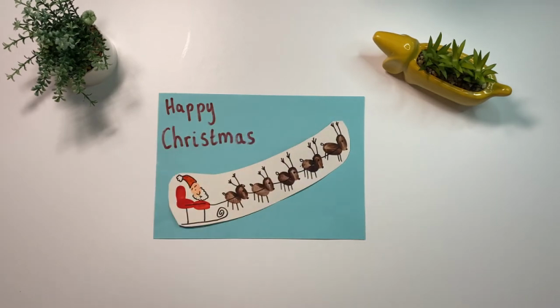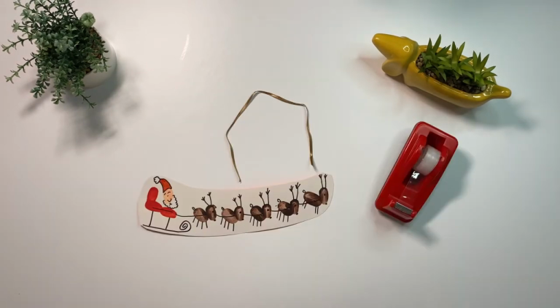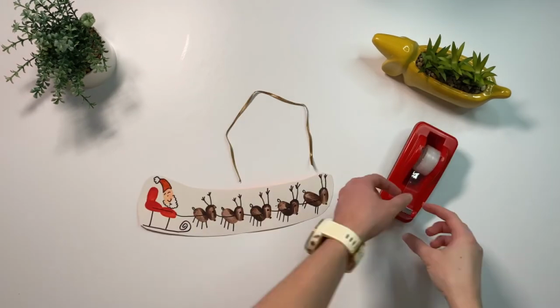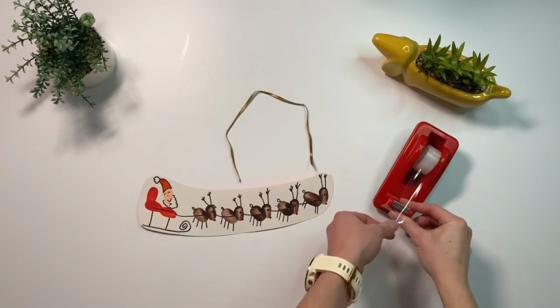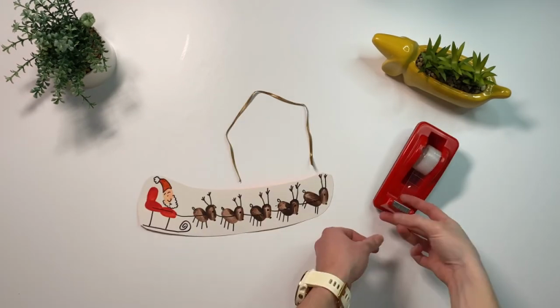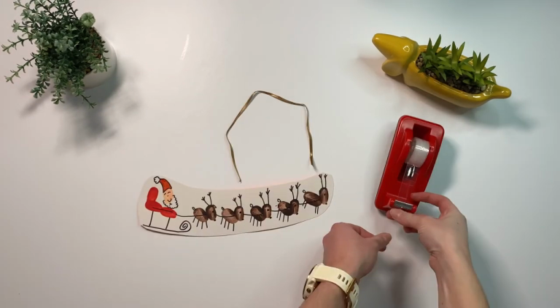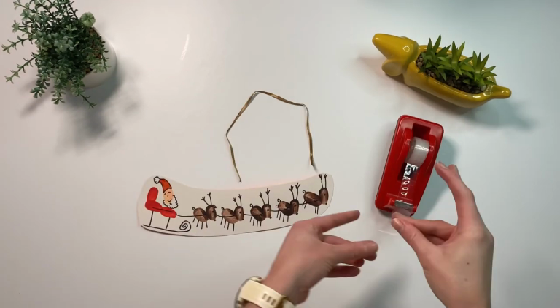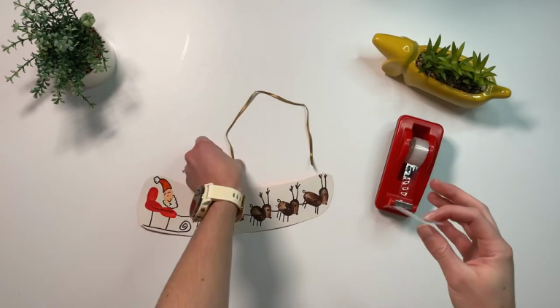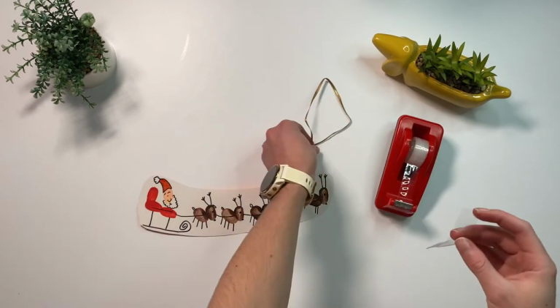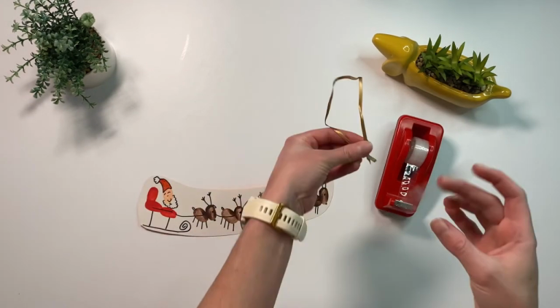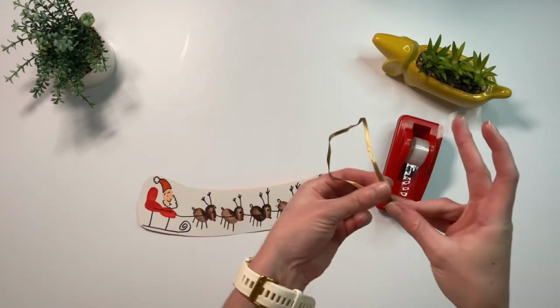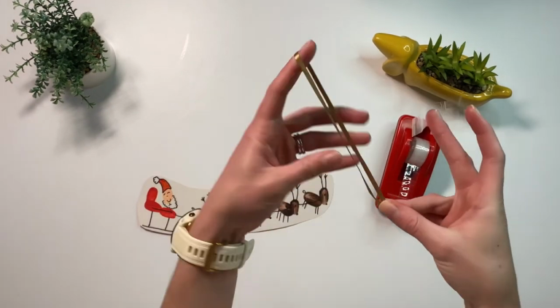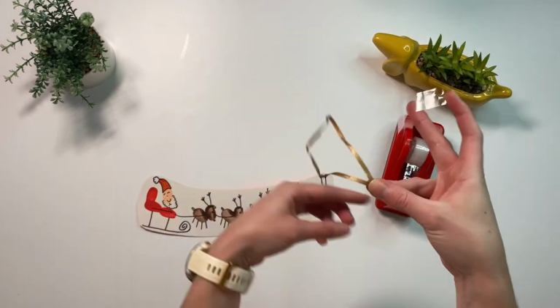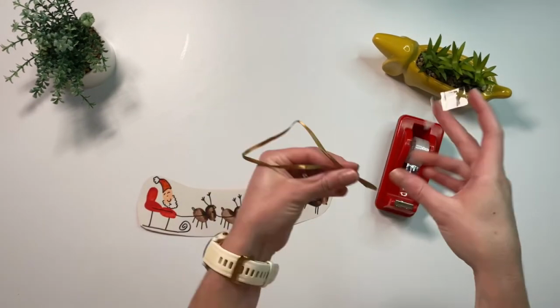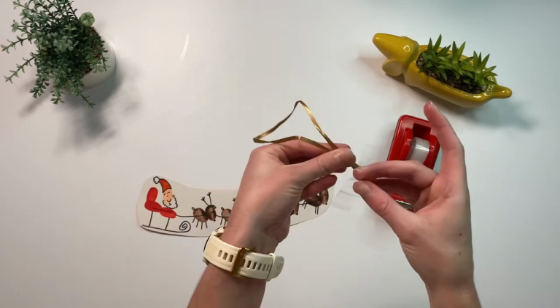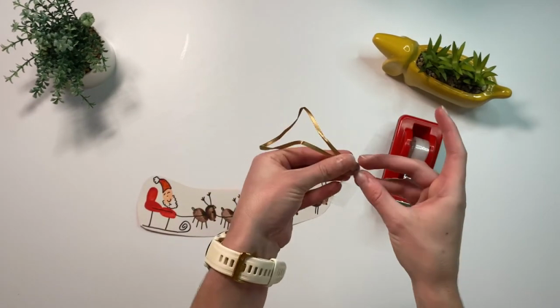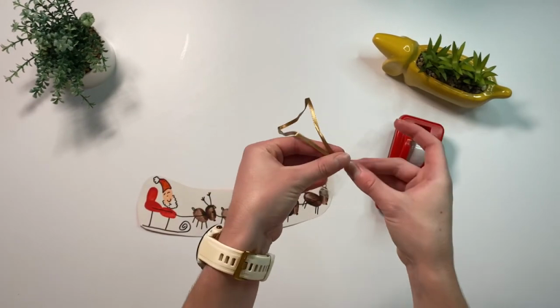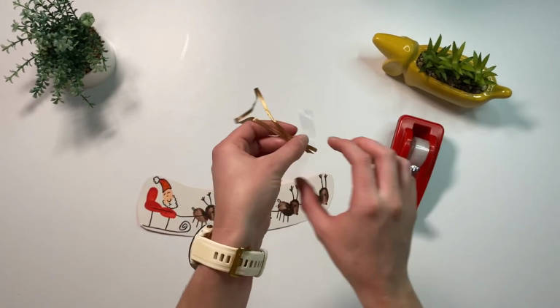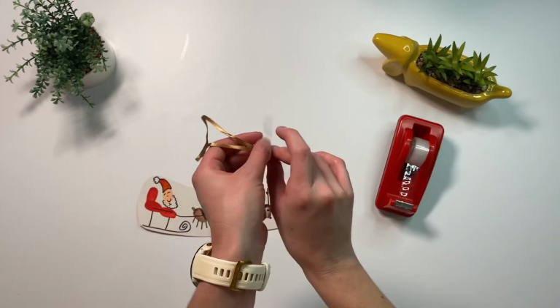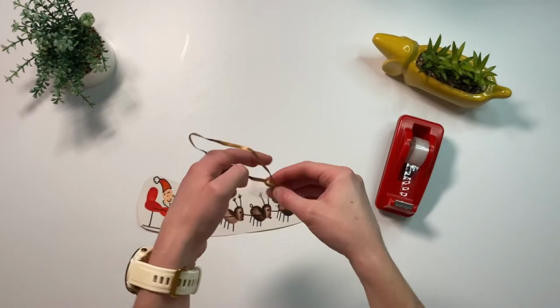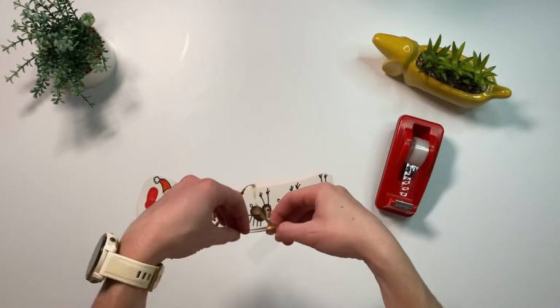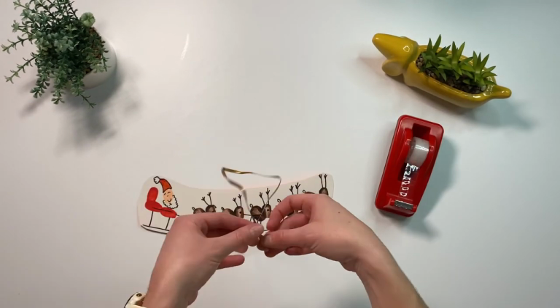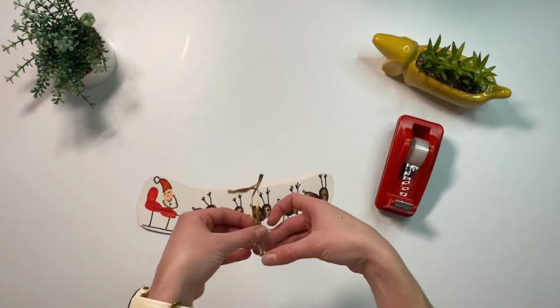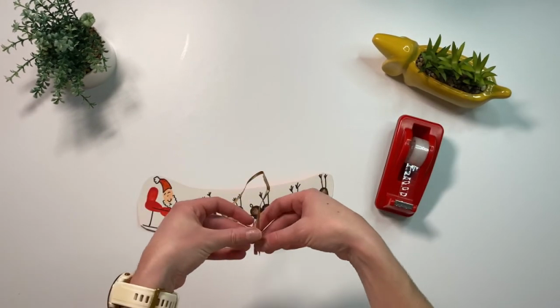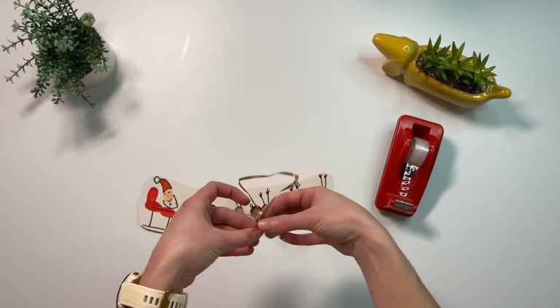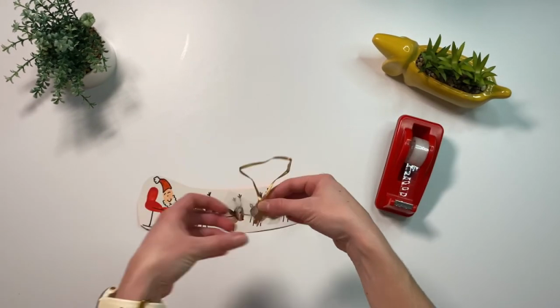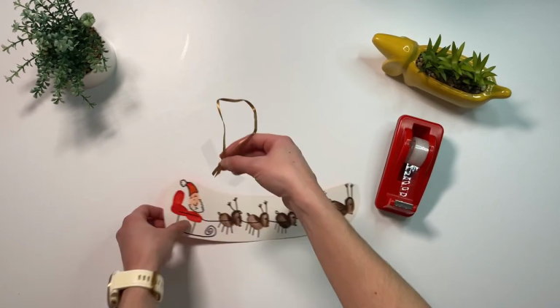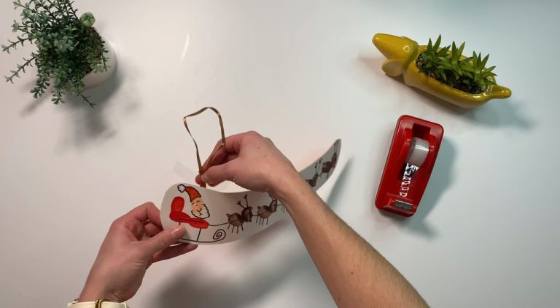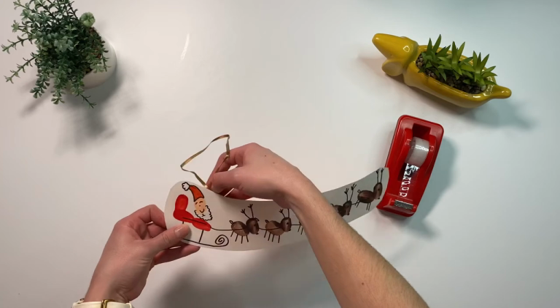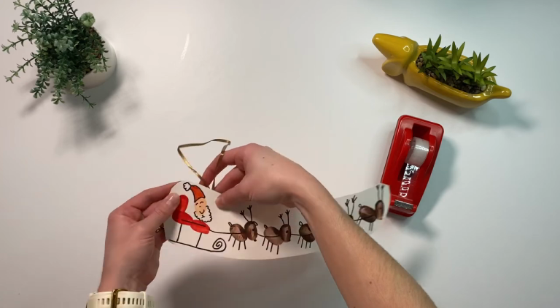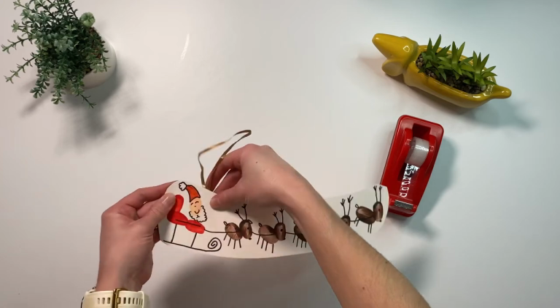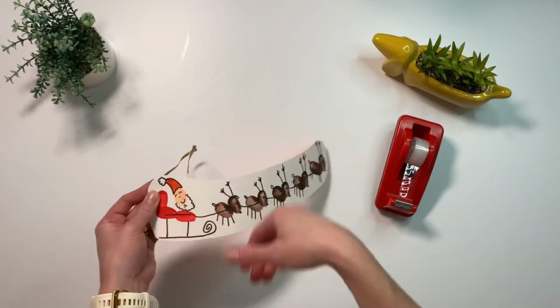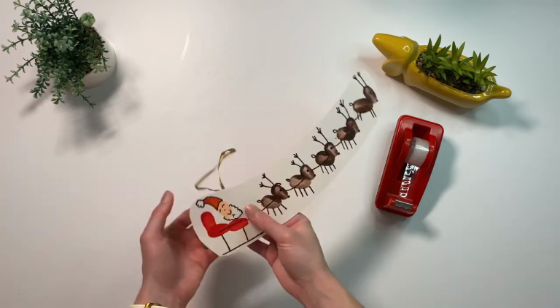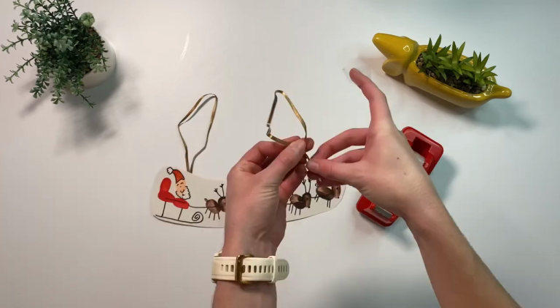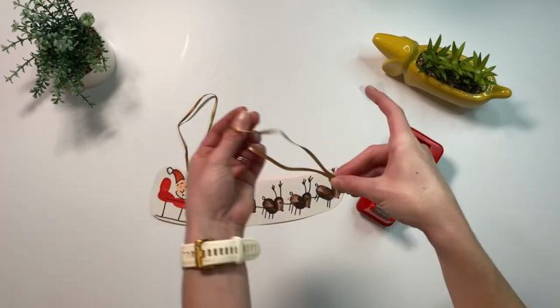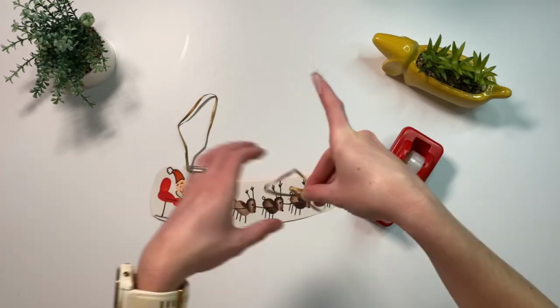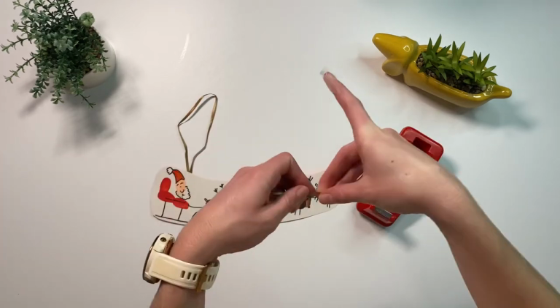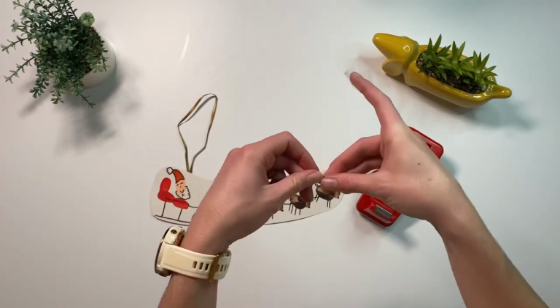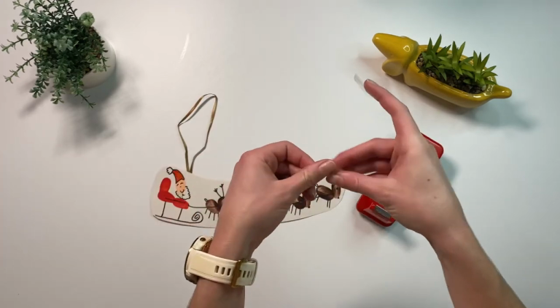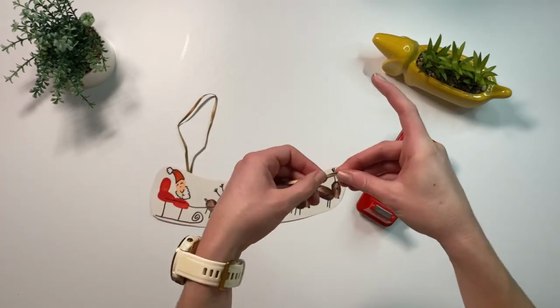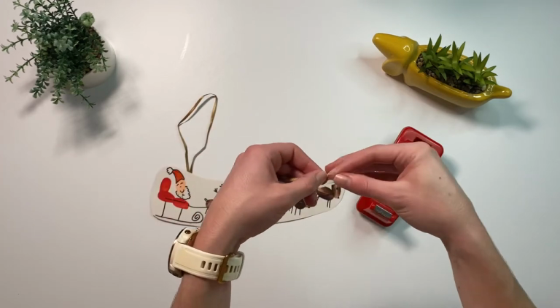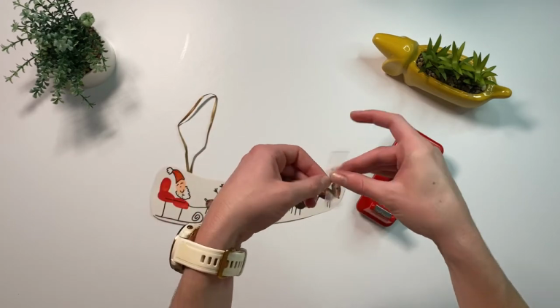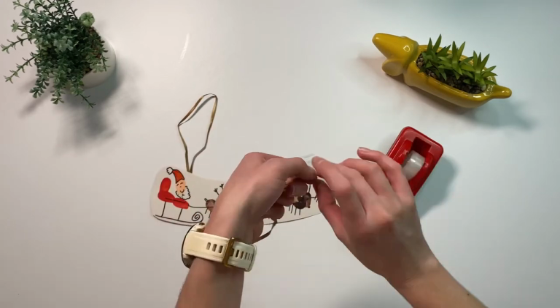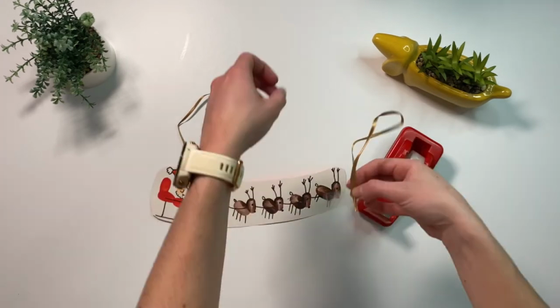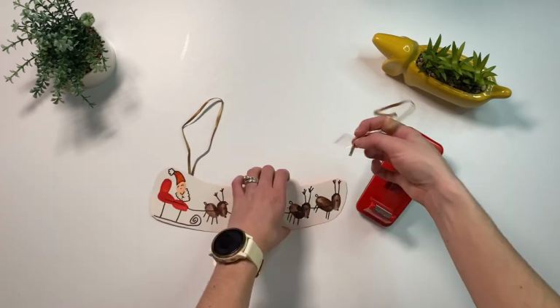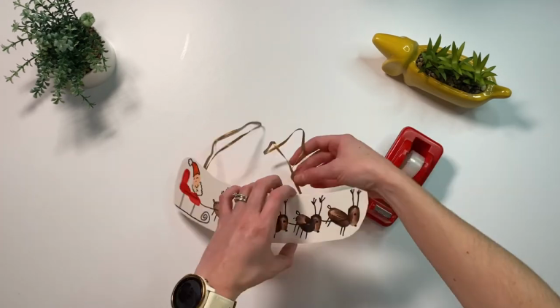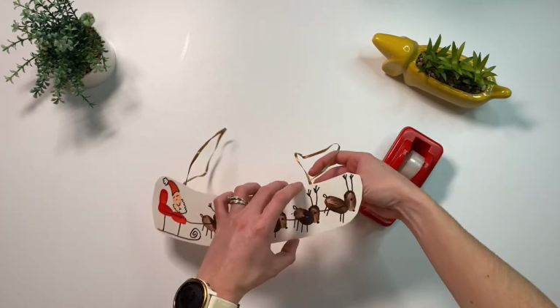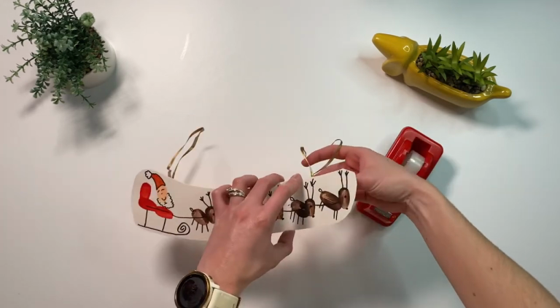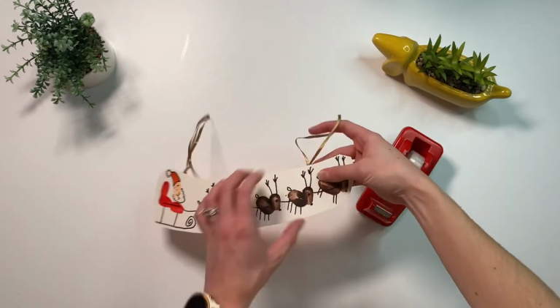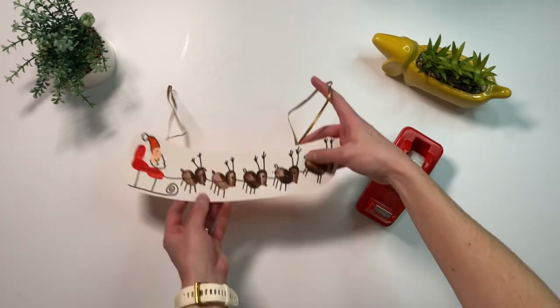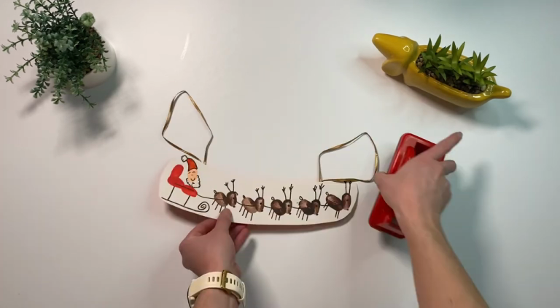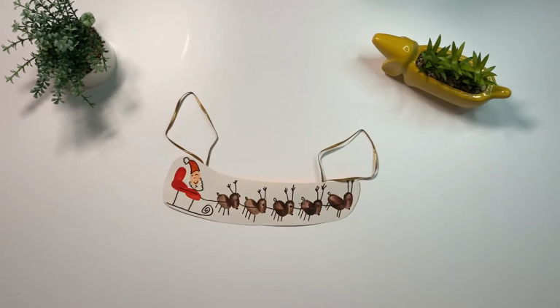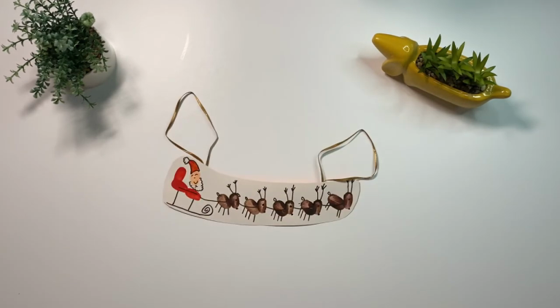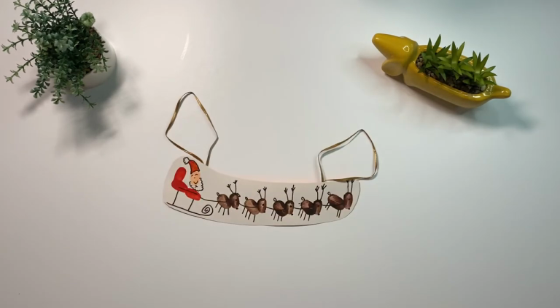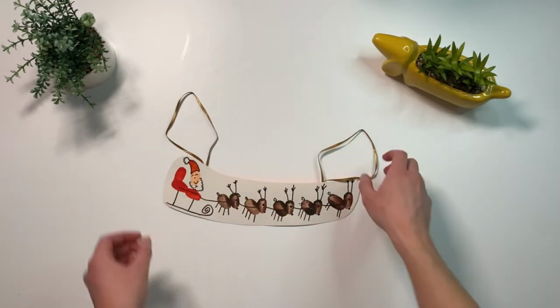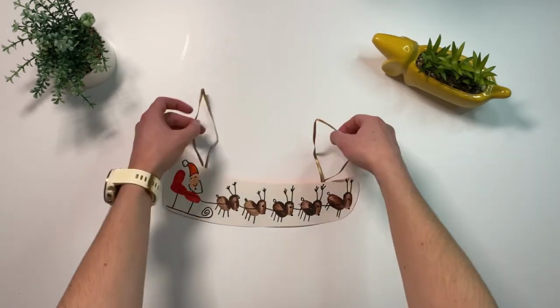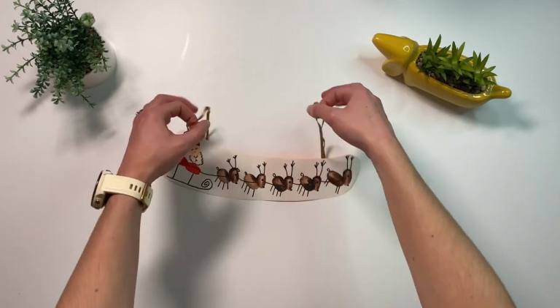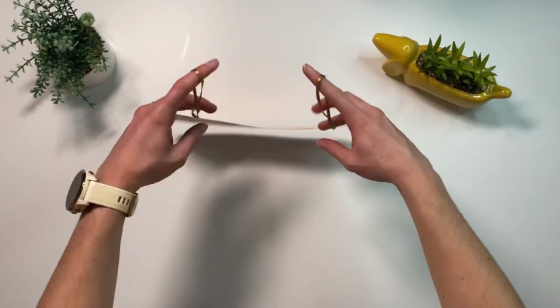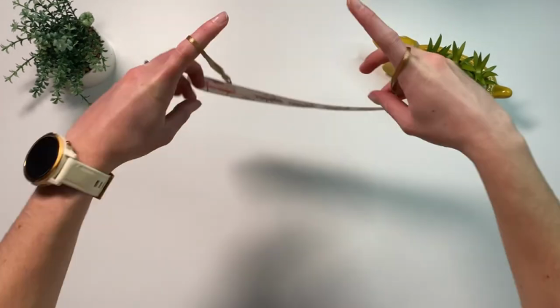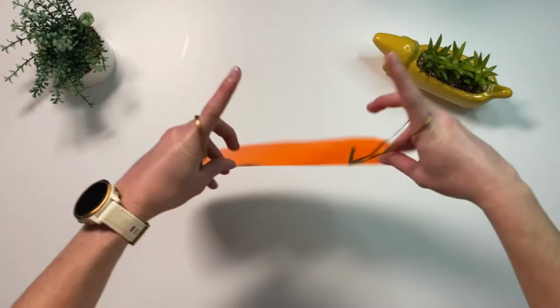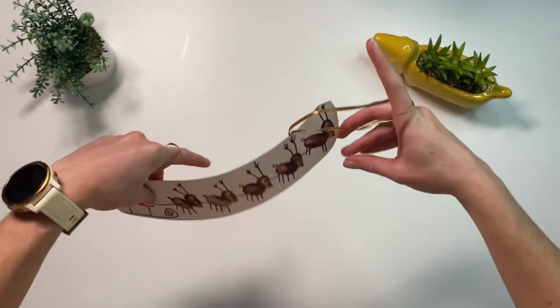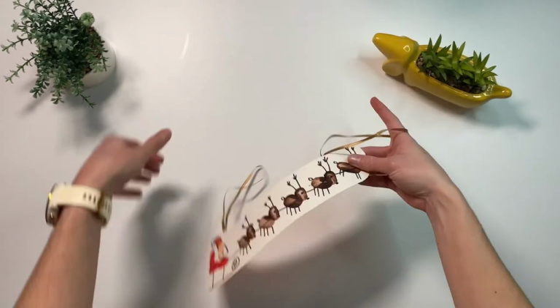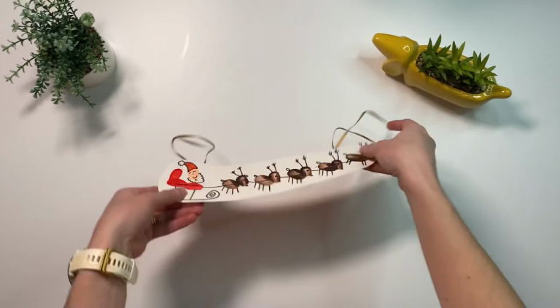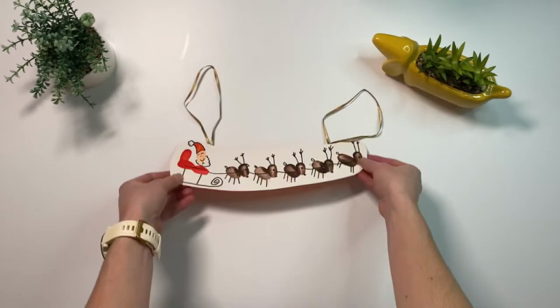Or maybe they'd prefer to add two loops of ribbon and make it into a bauble for the tree.